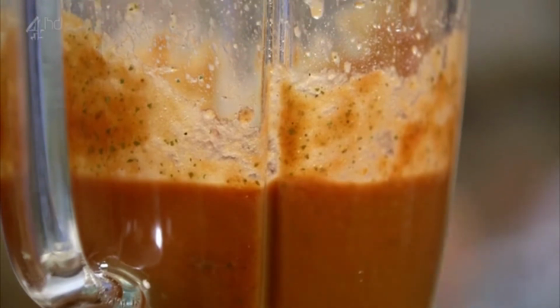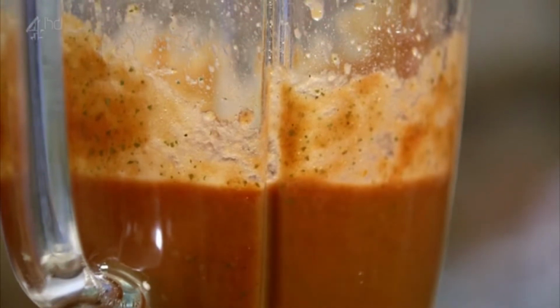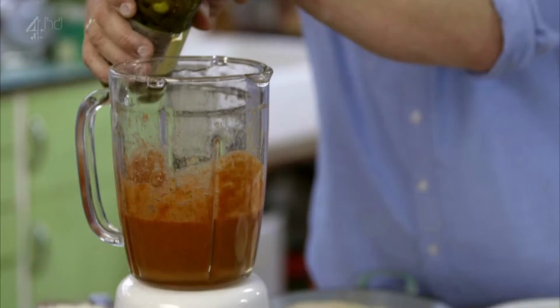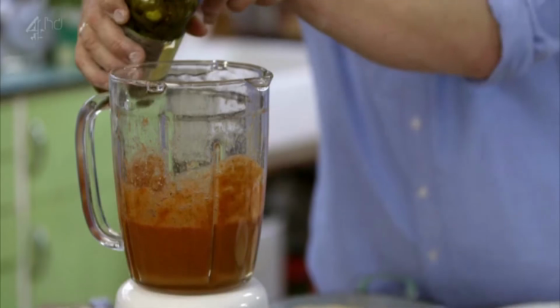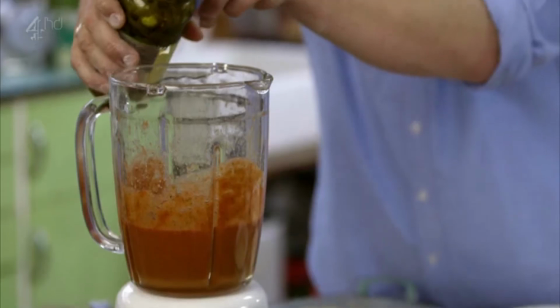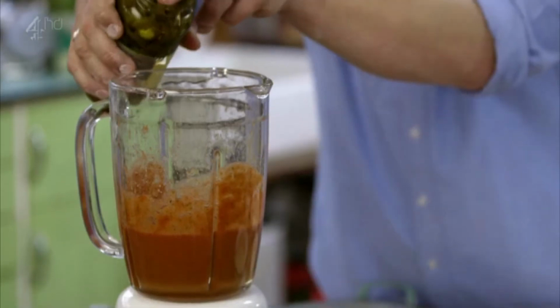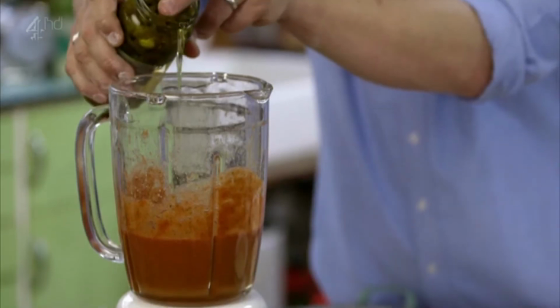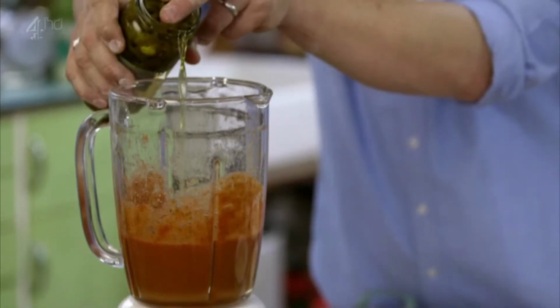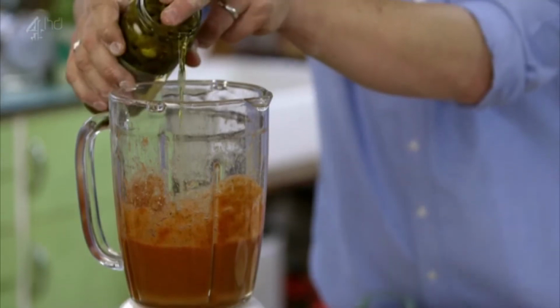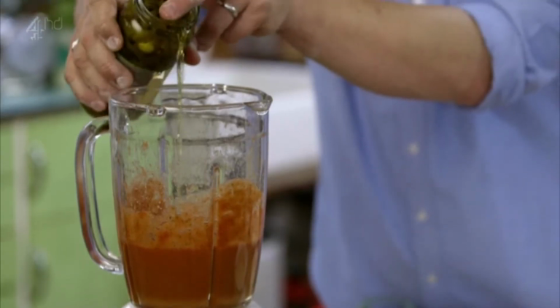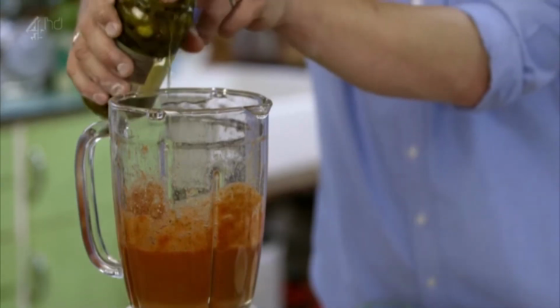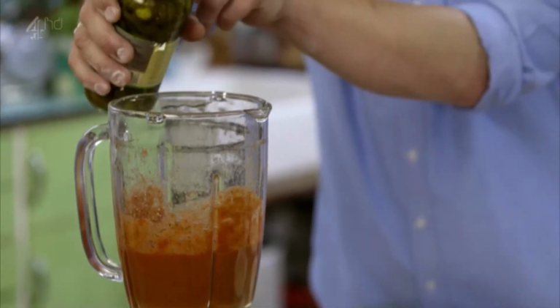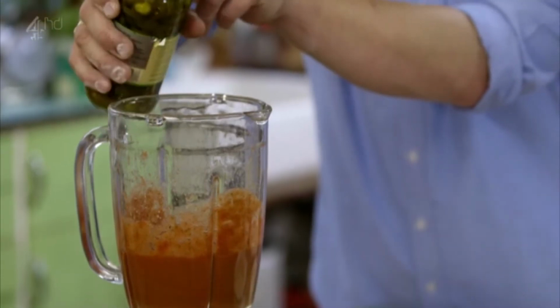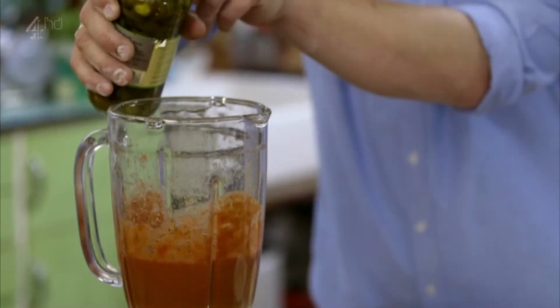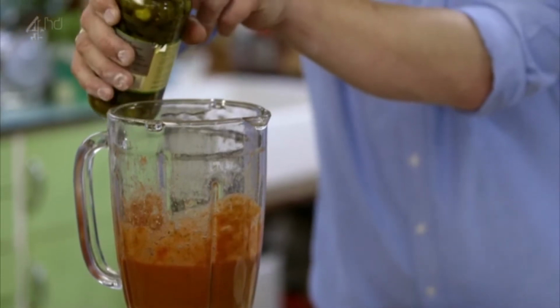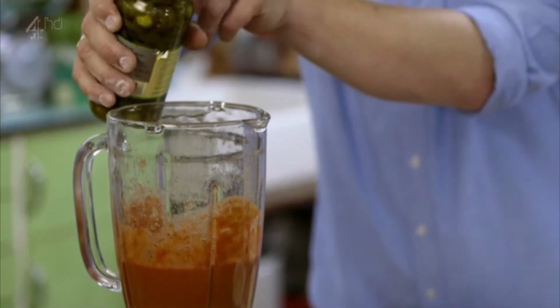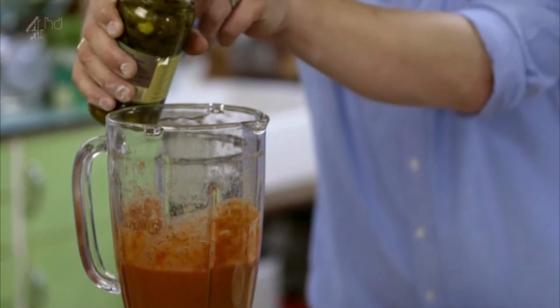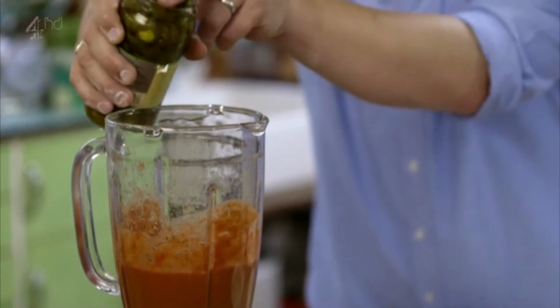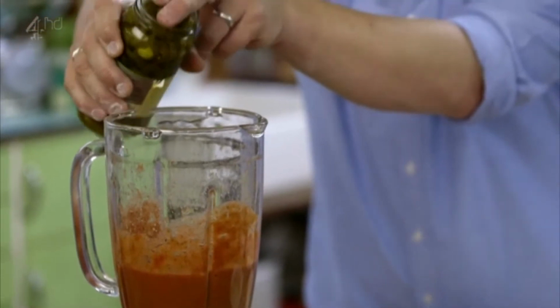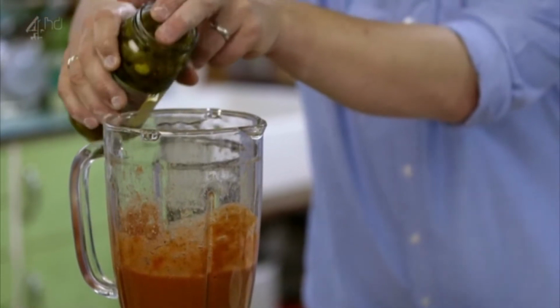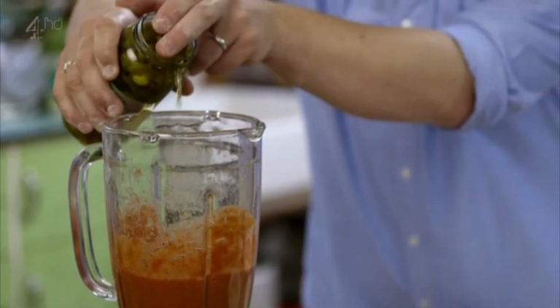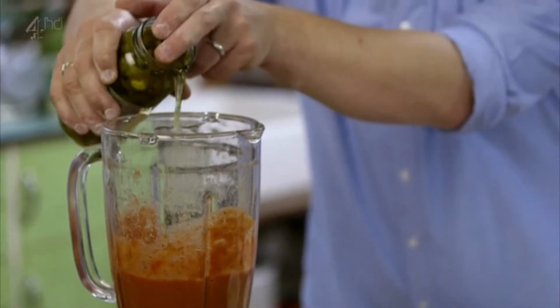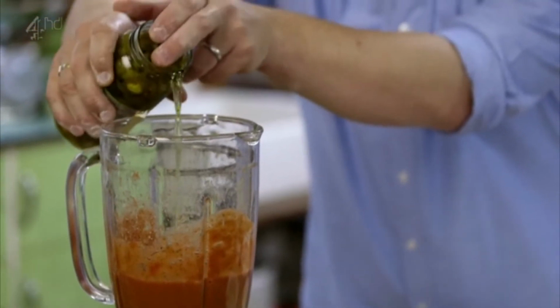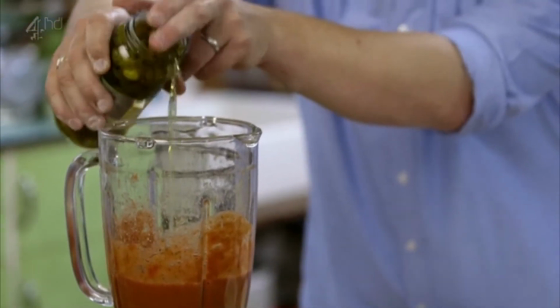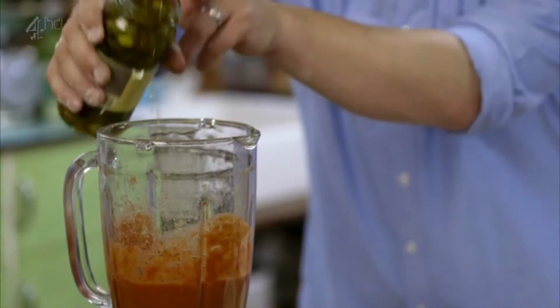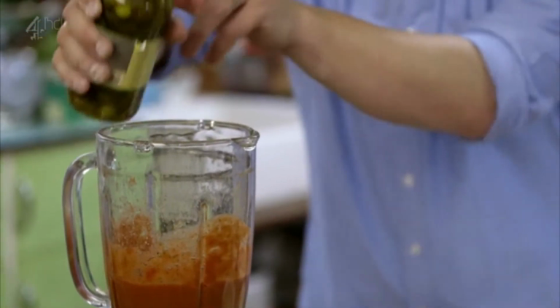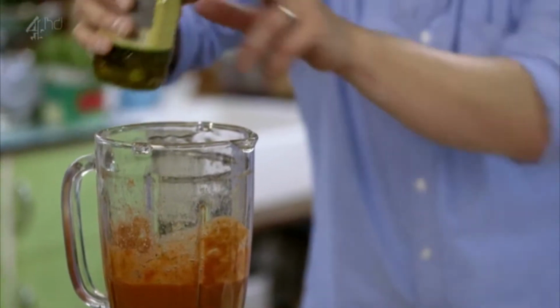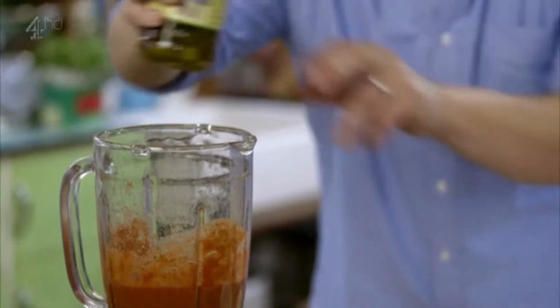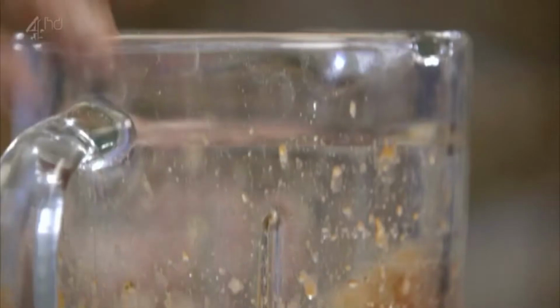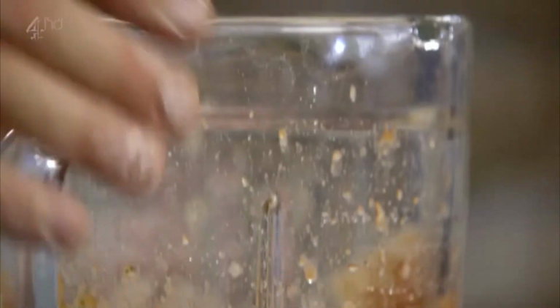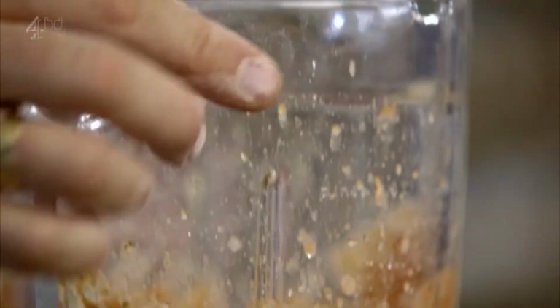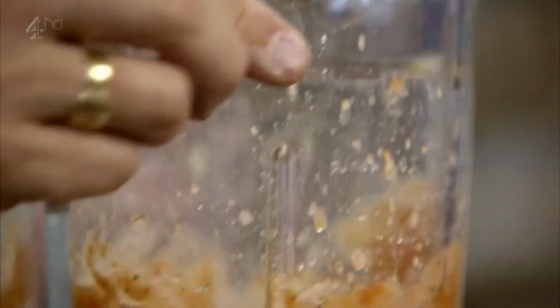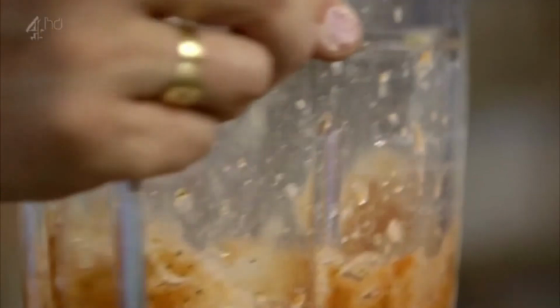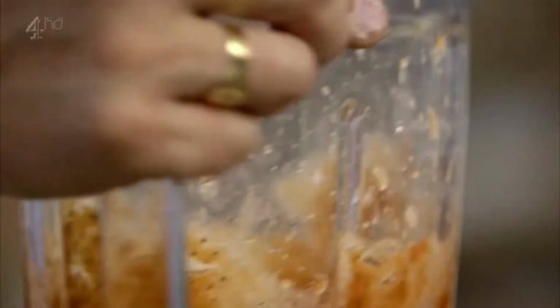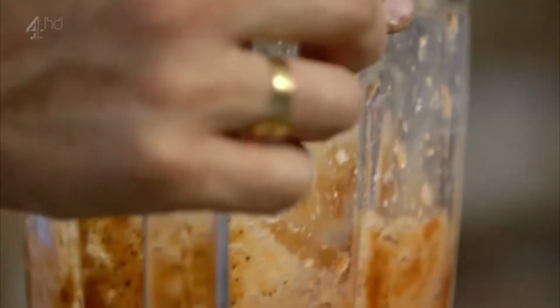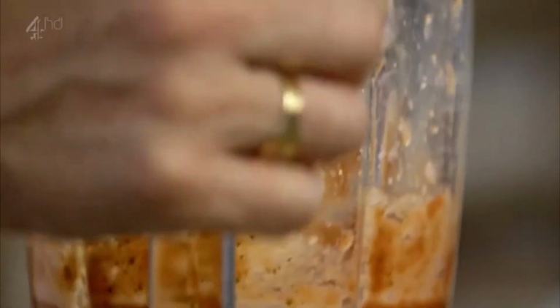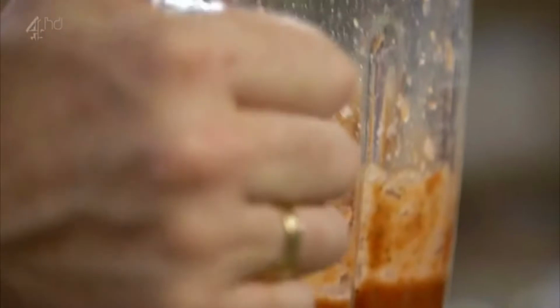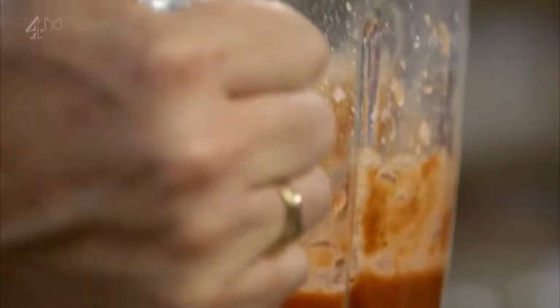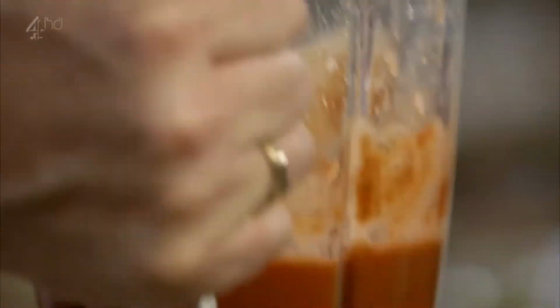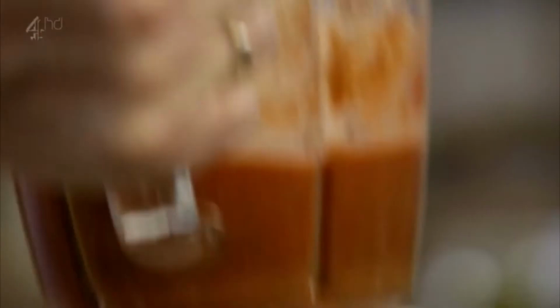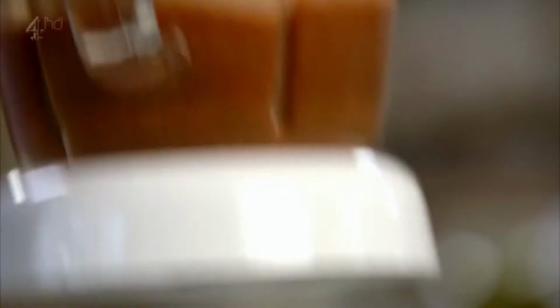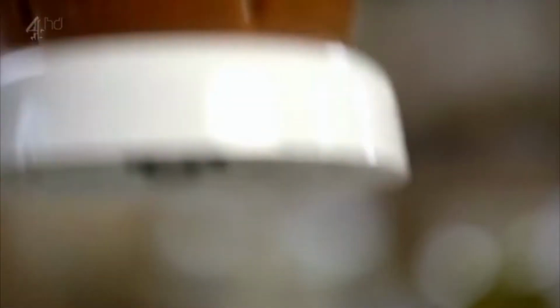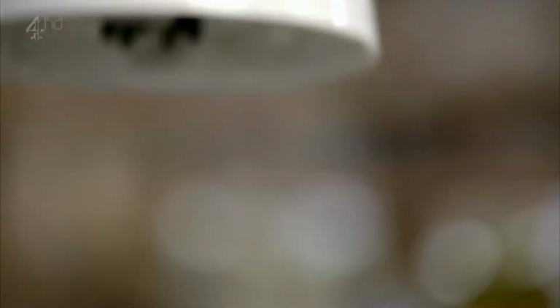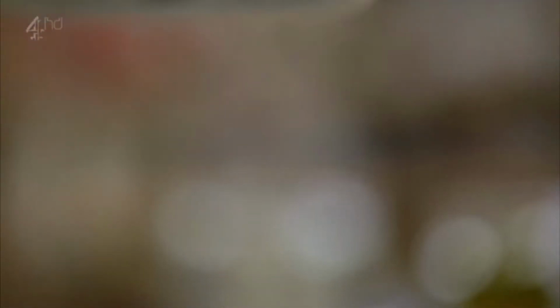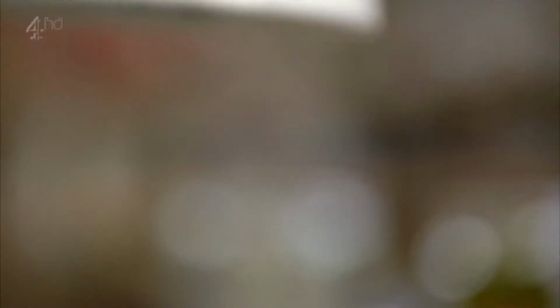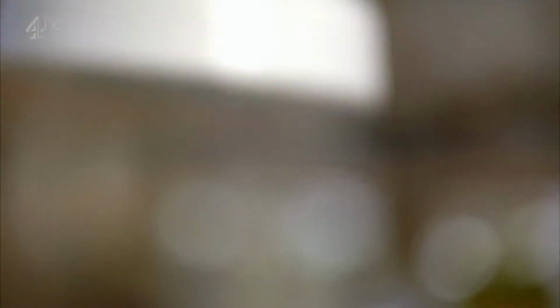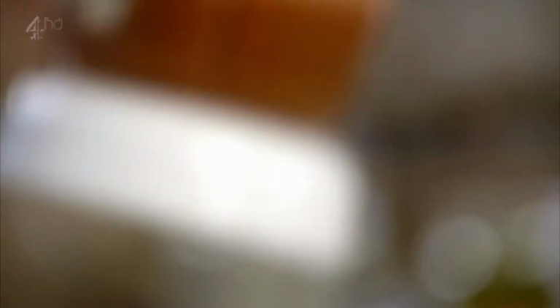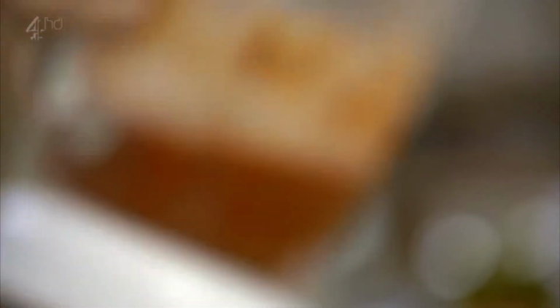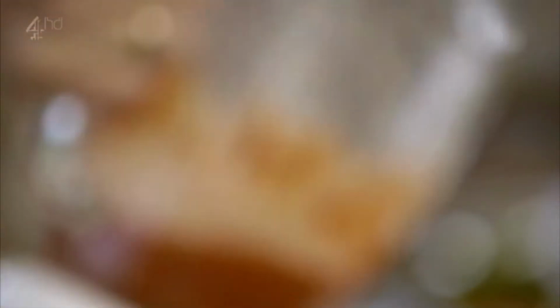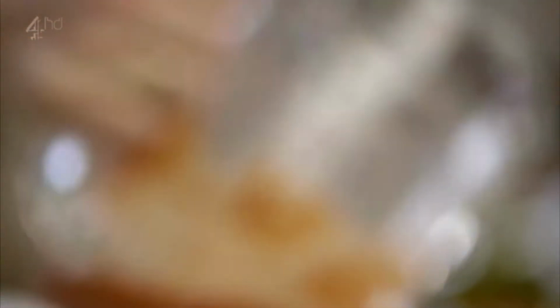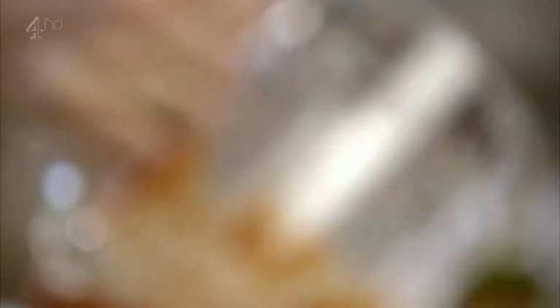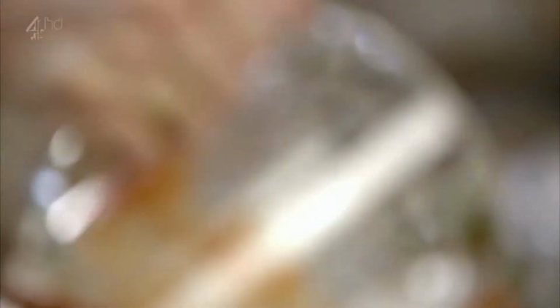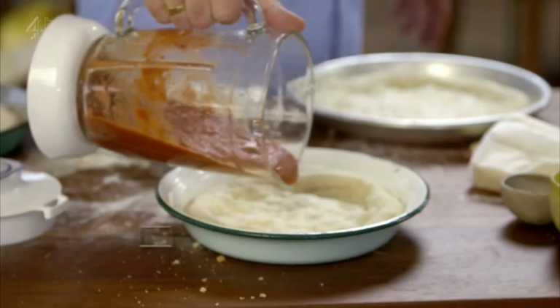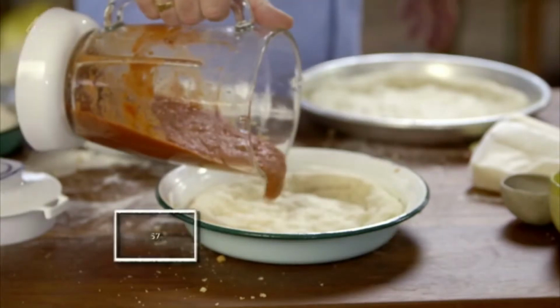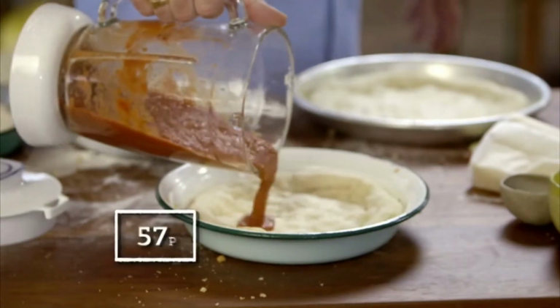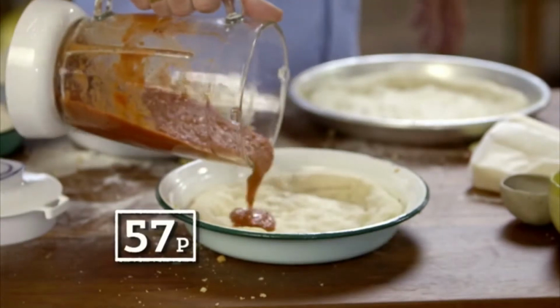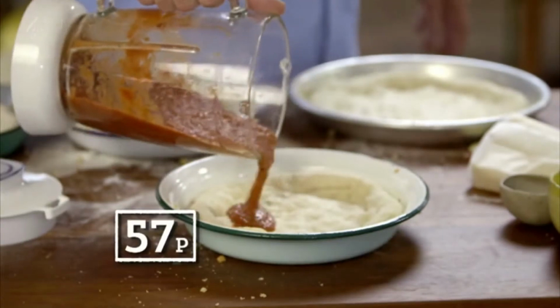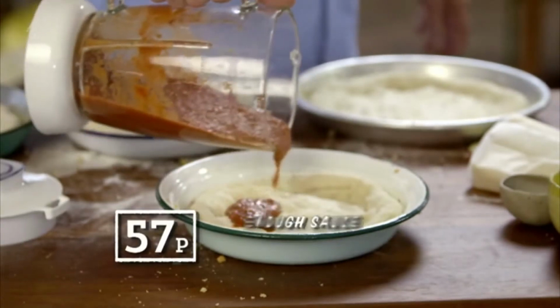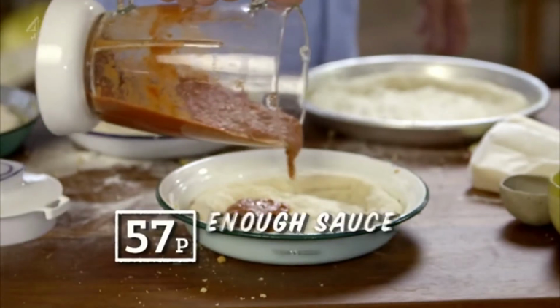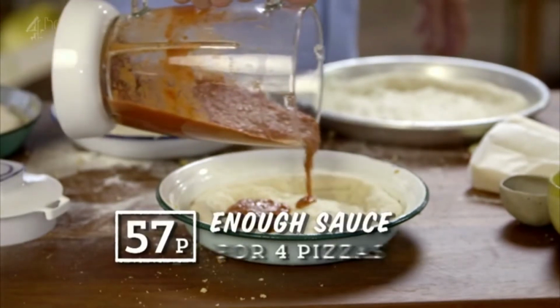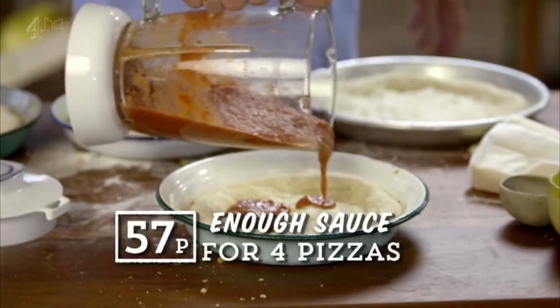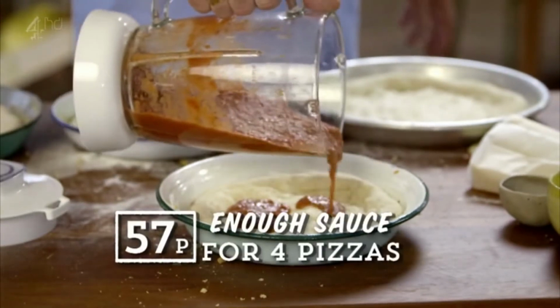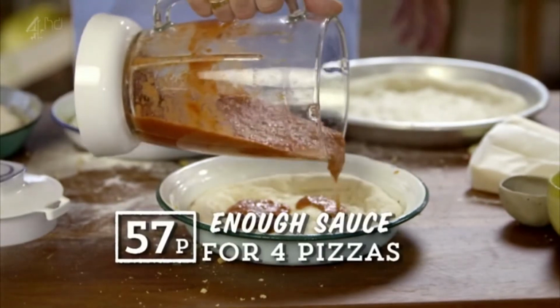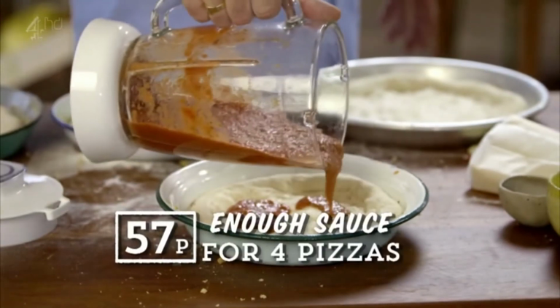For a bit of heat, nick a little vinegar from some jarred pickled jalapenos. And friends, the sauce is done.